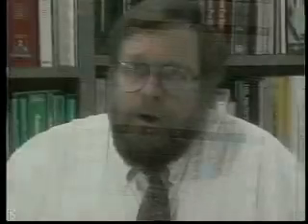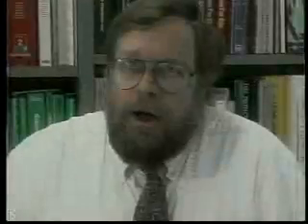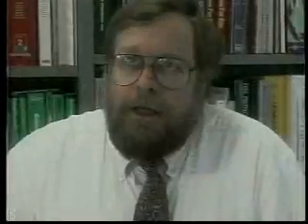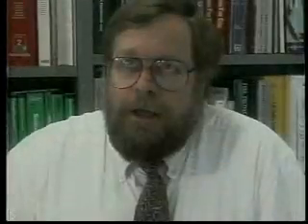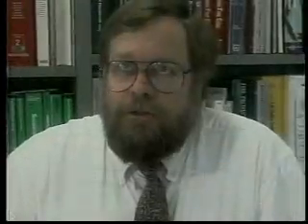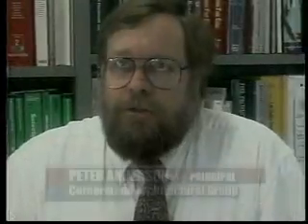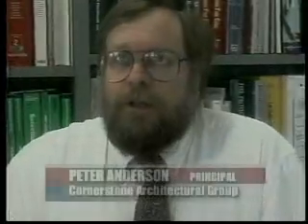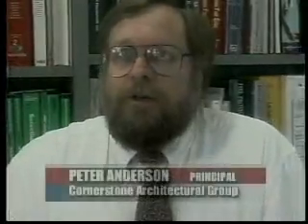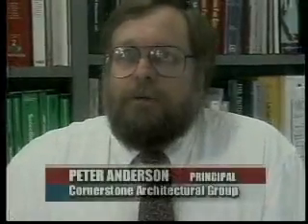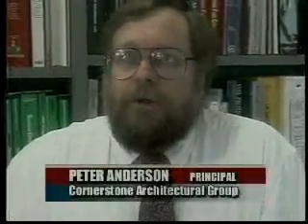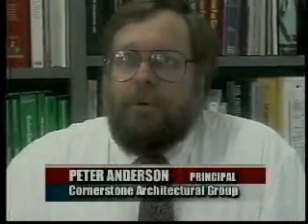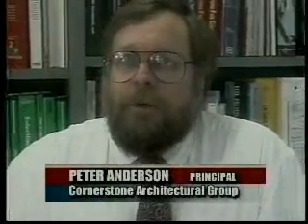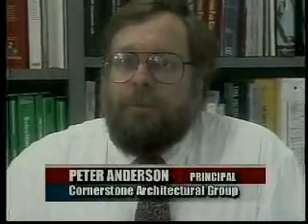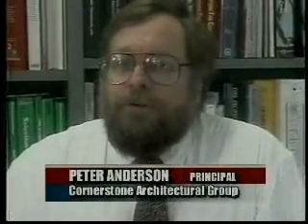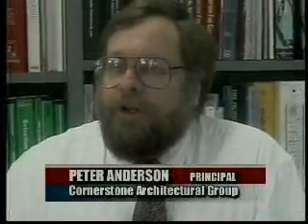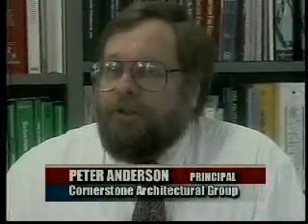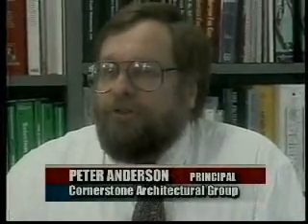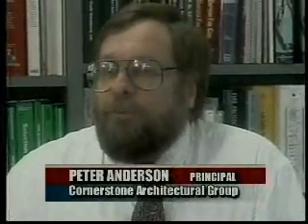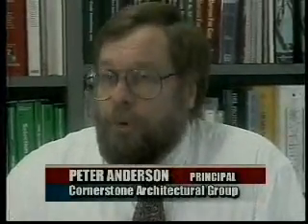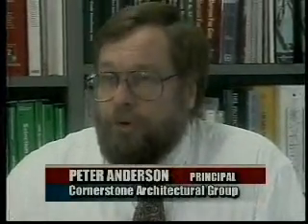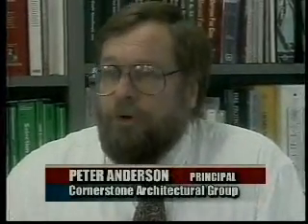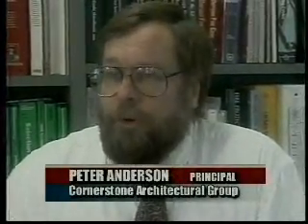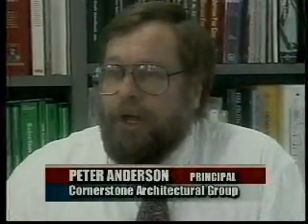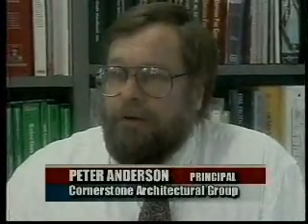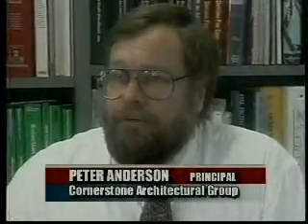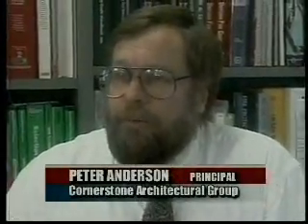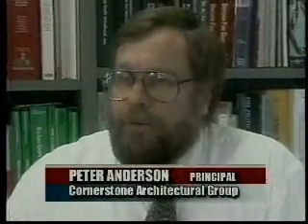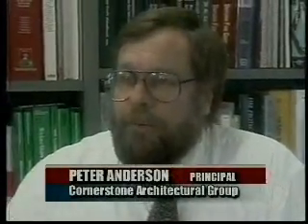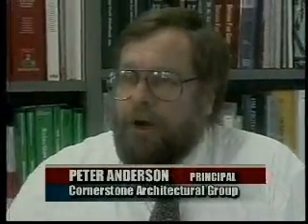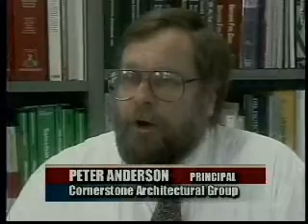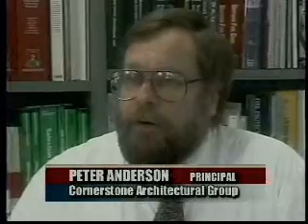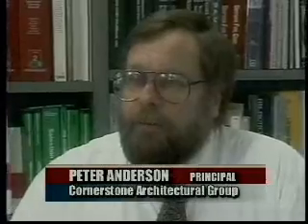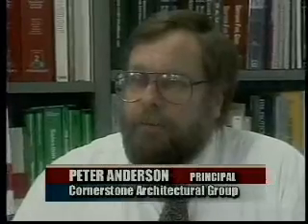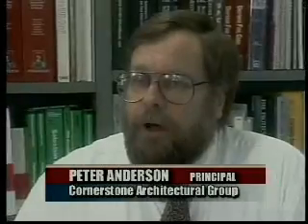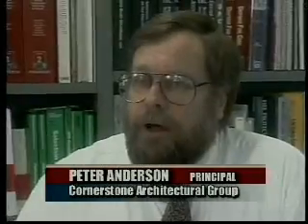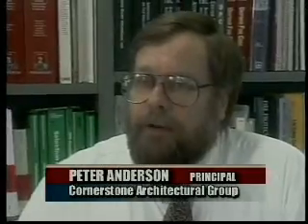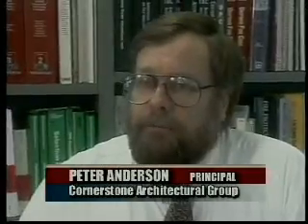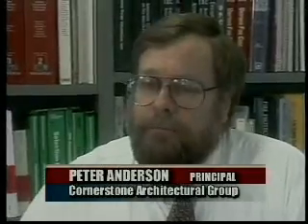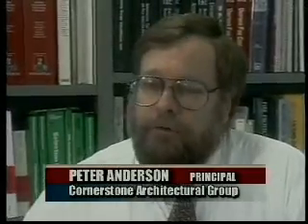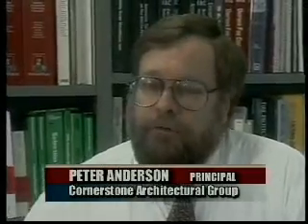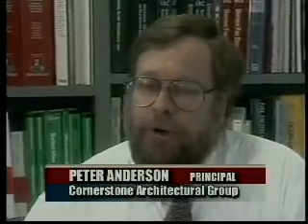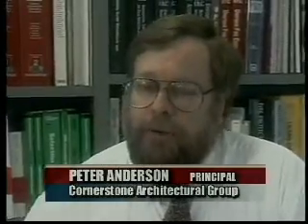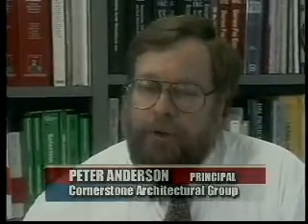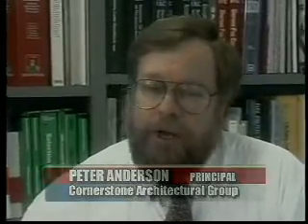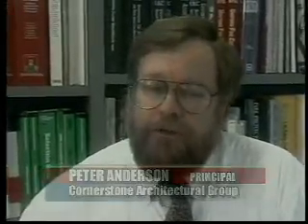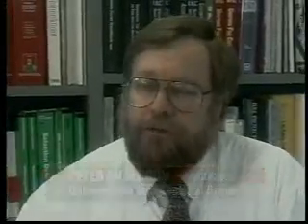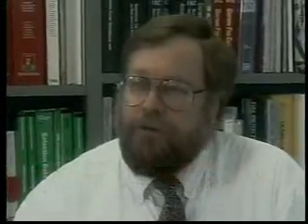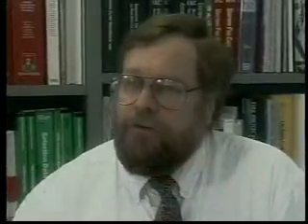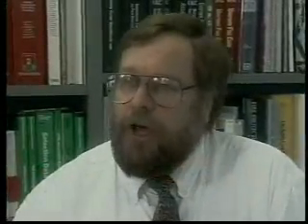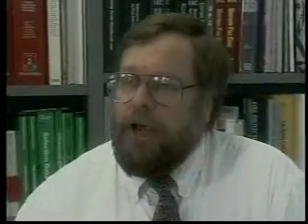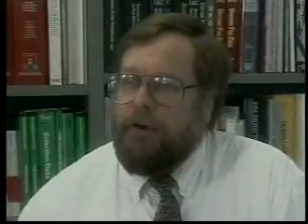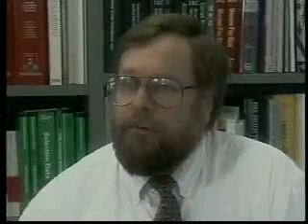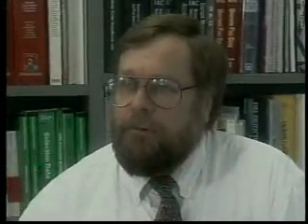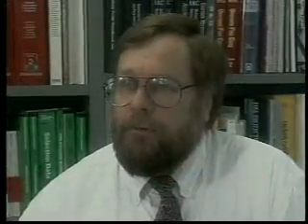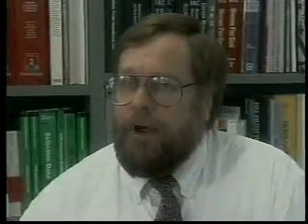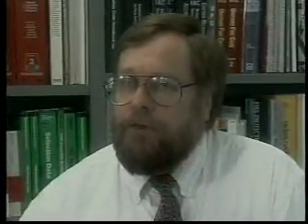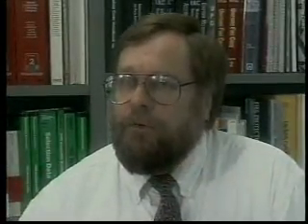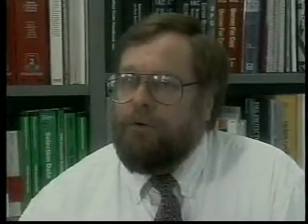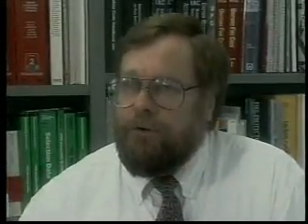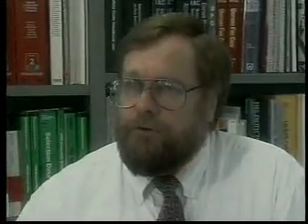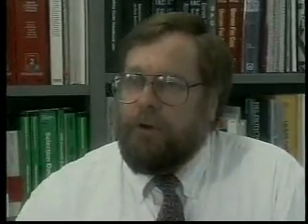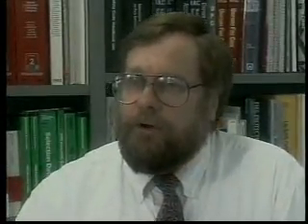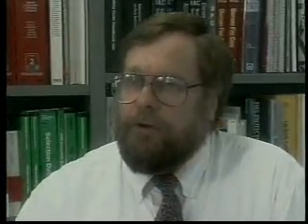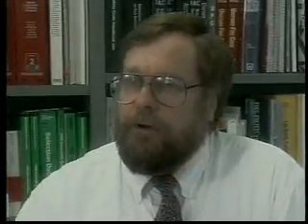I think I'd say that we appreciate the support that we get from Premier from initial design right through construction.